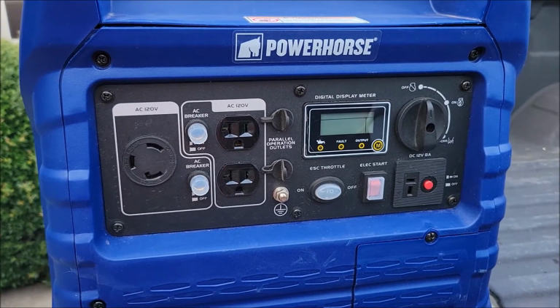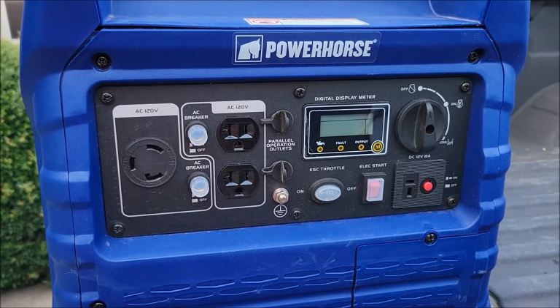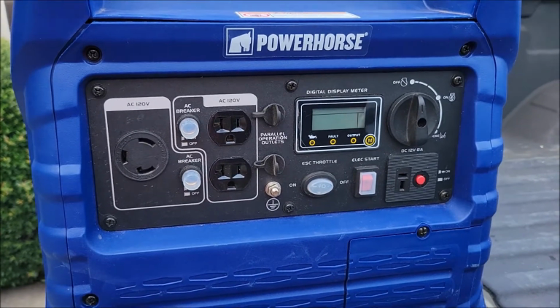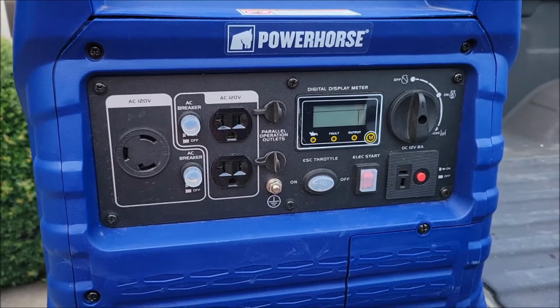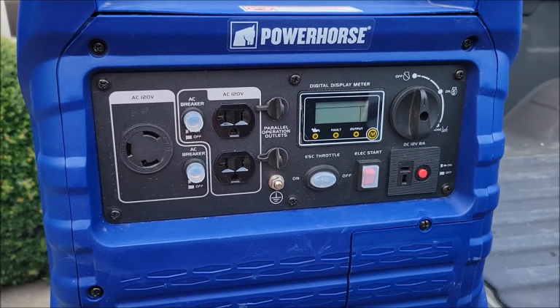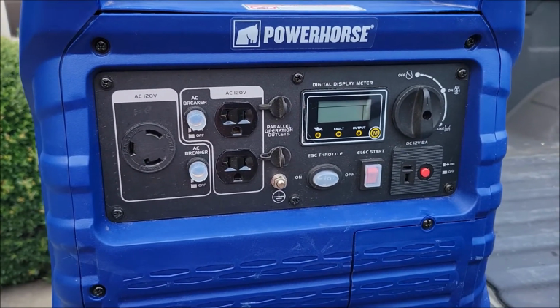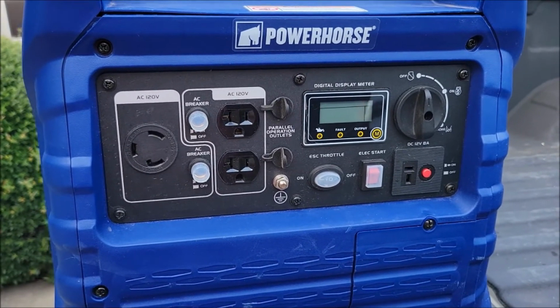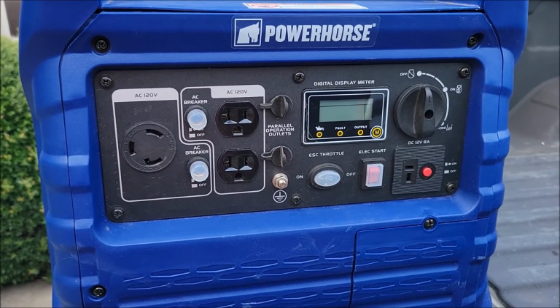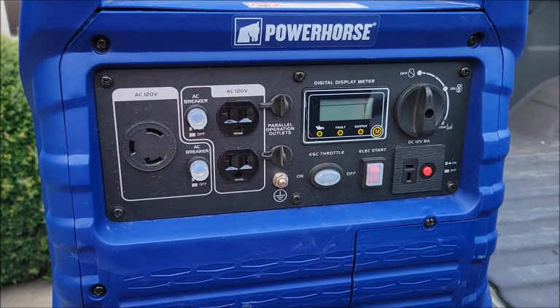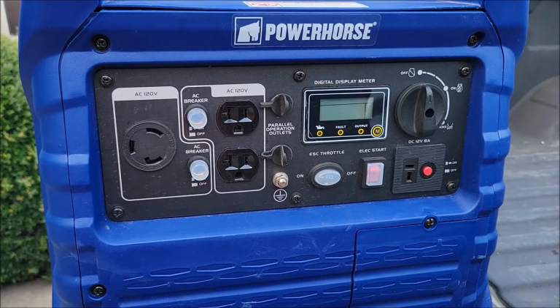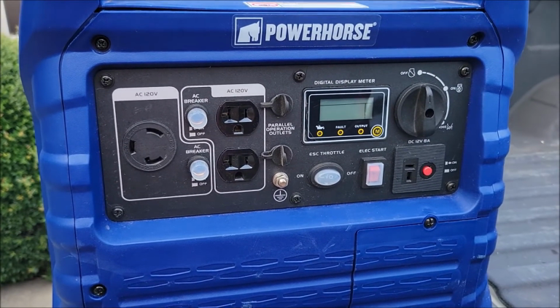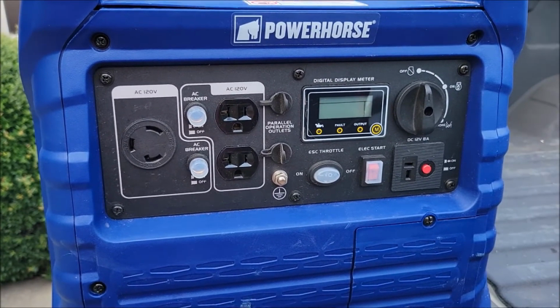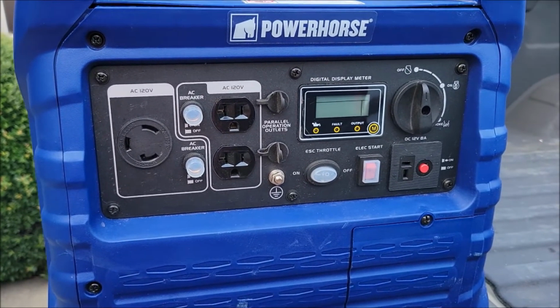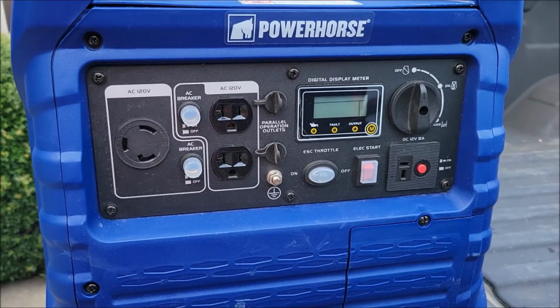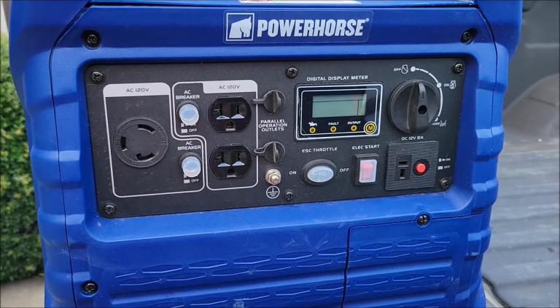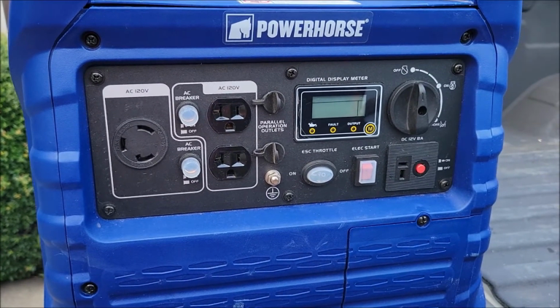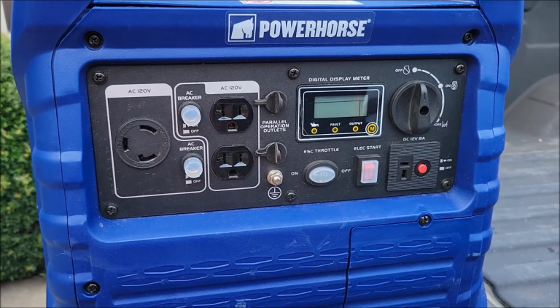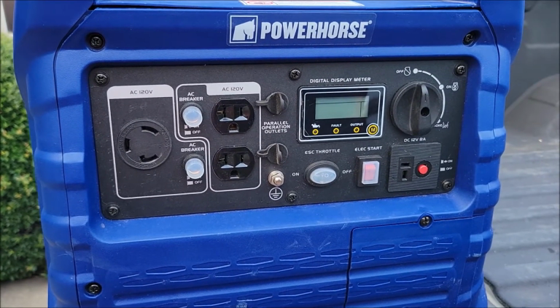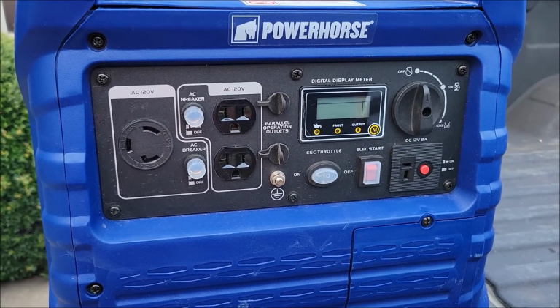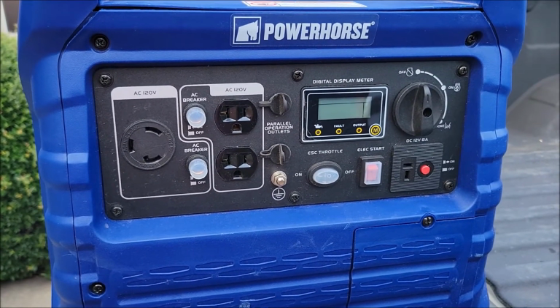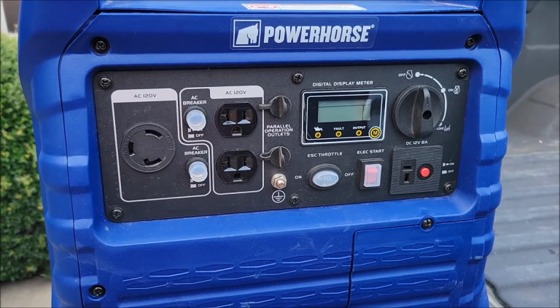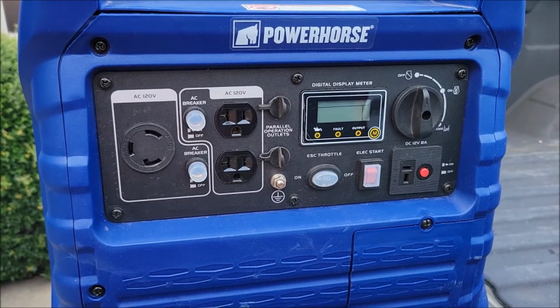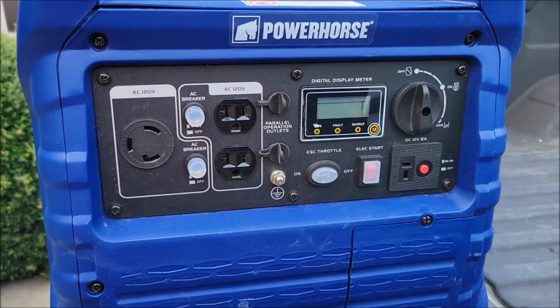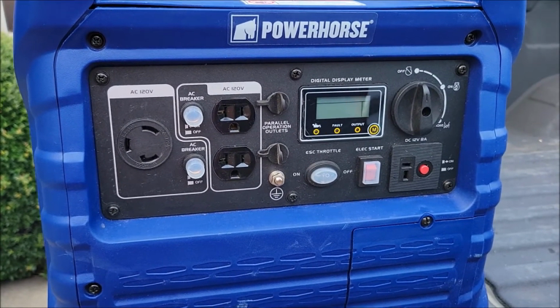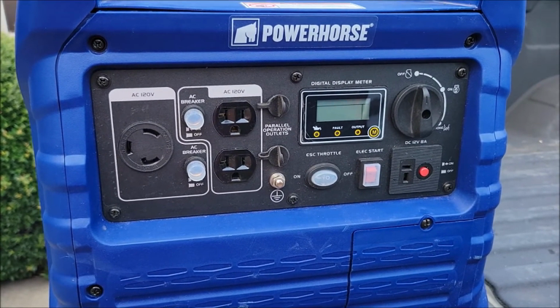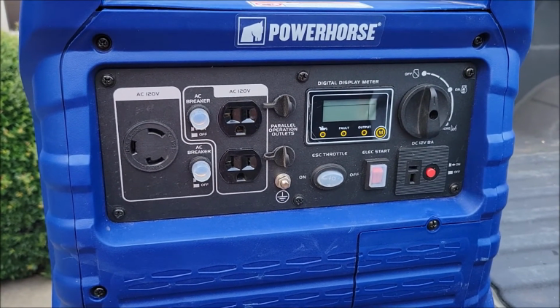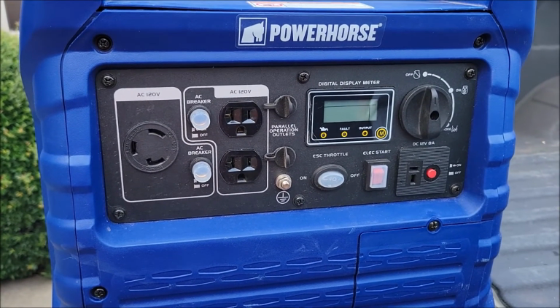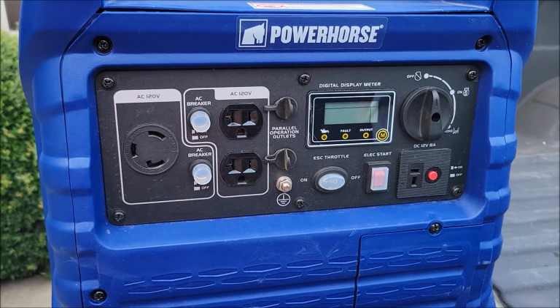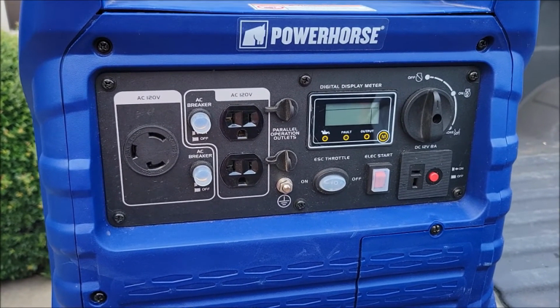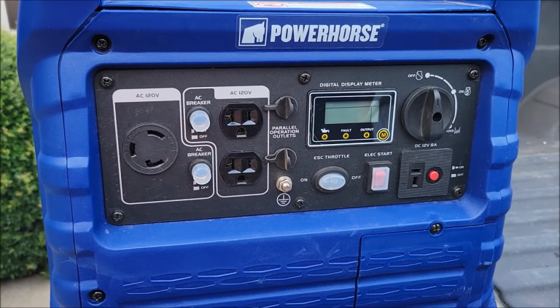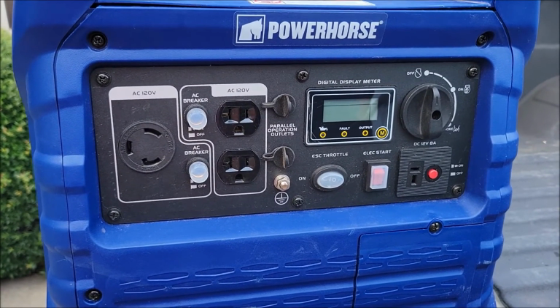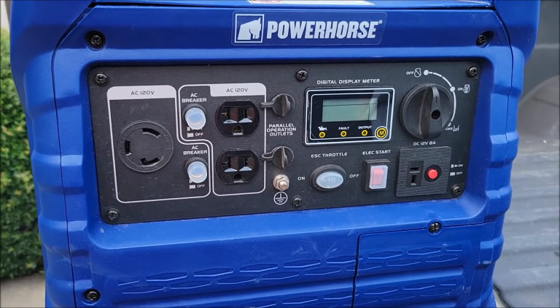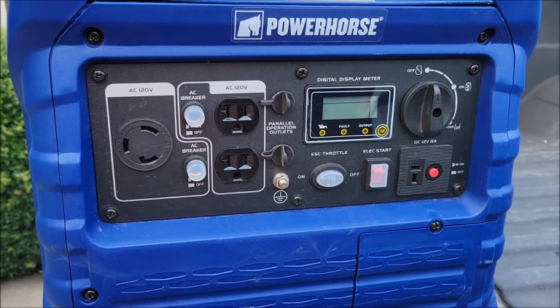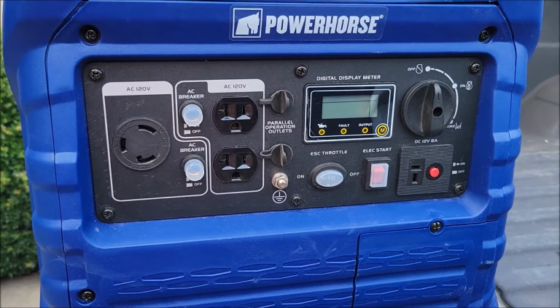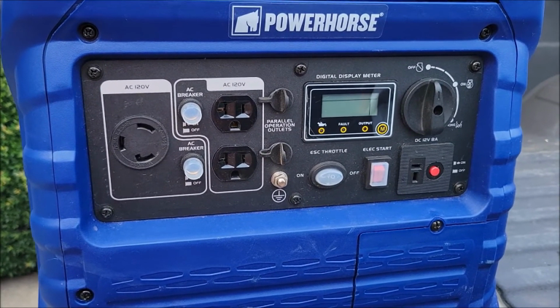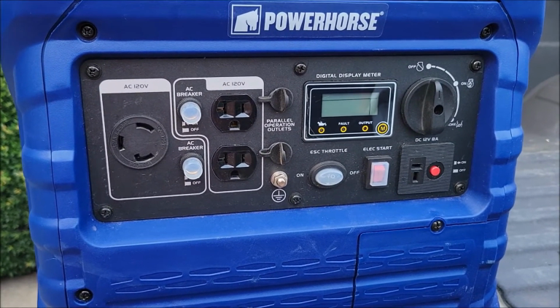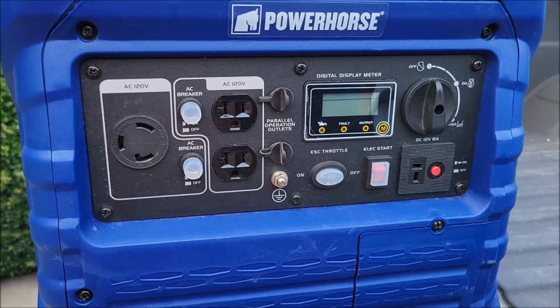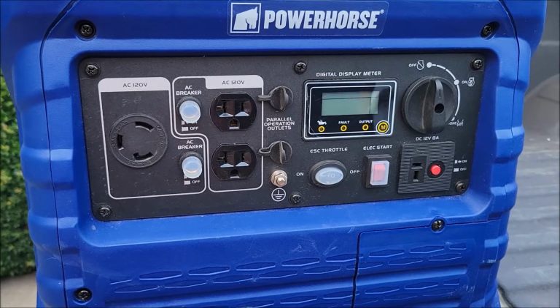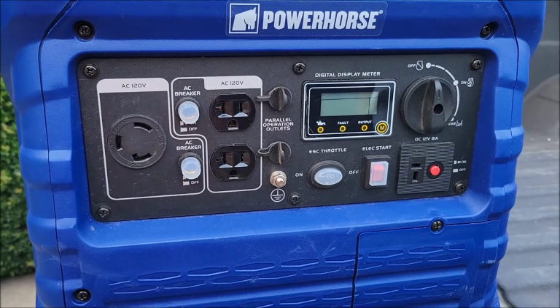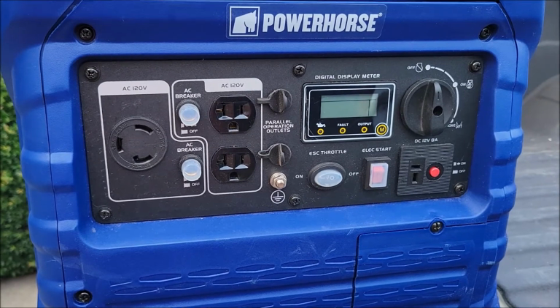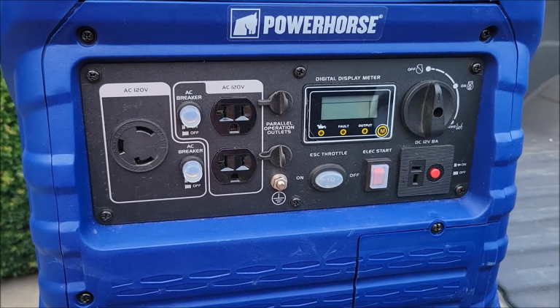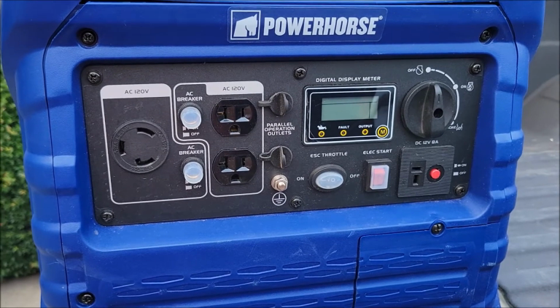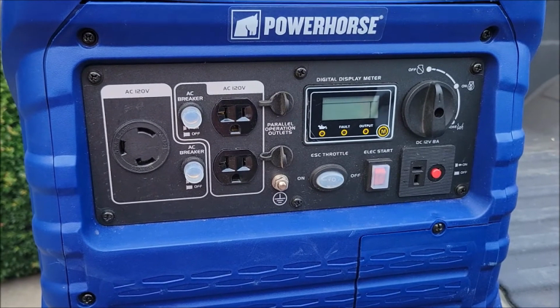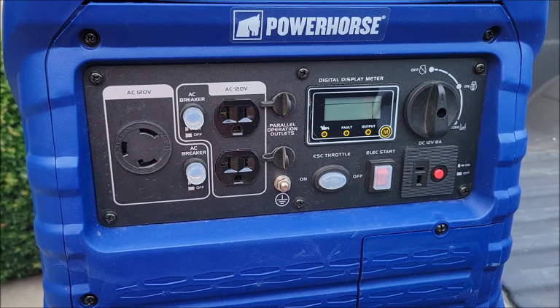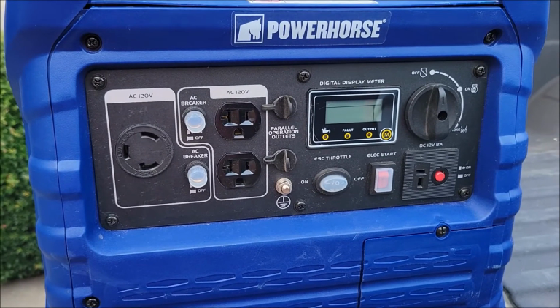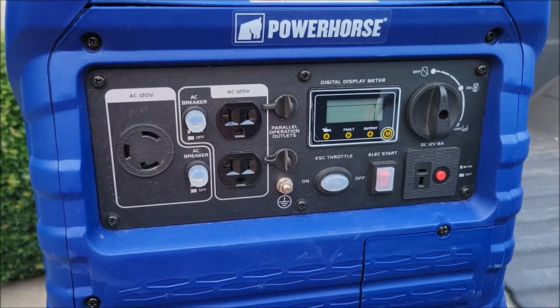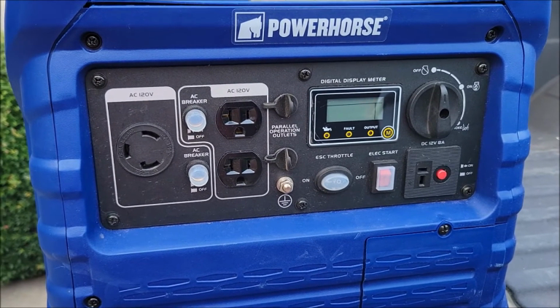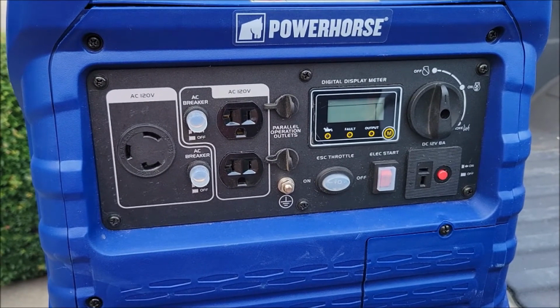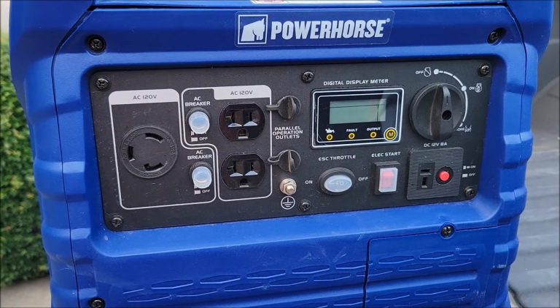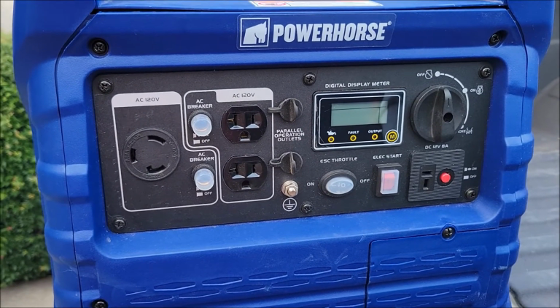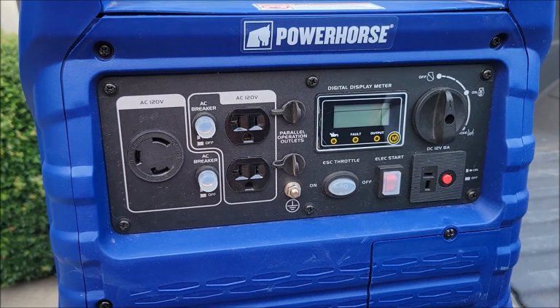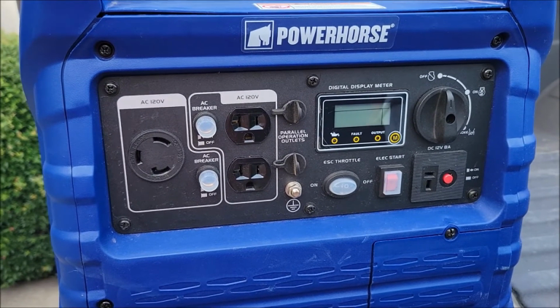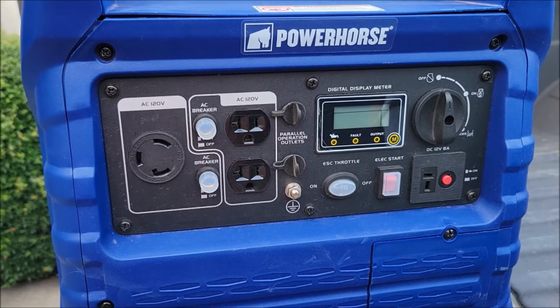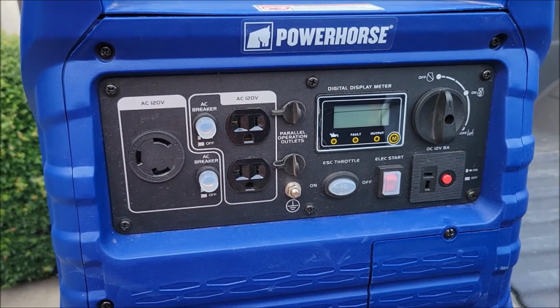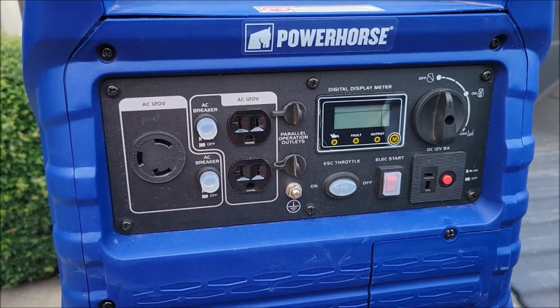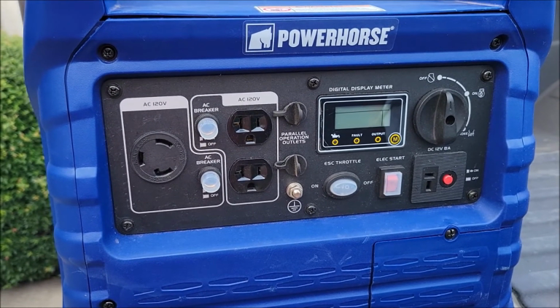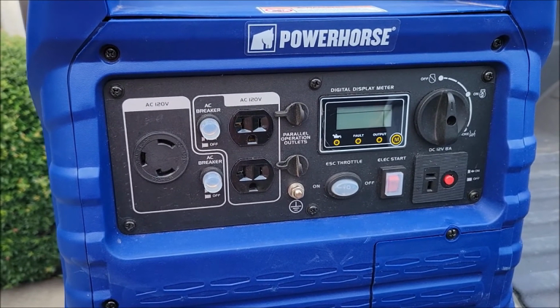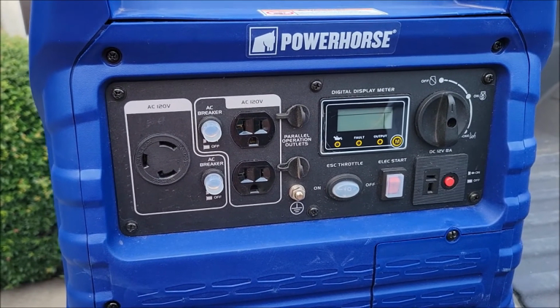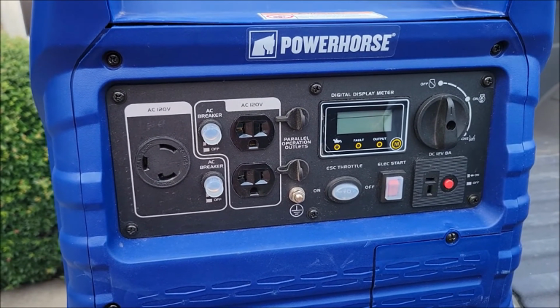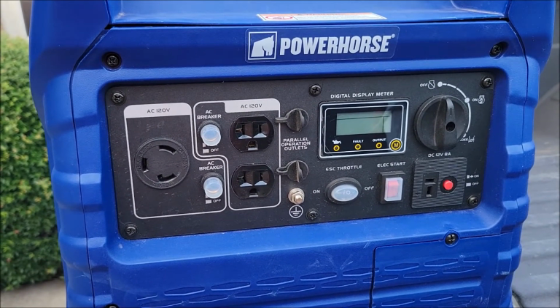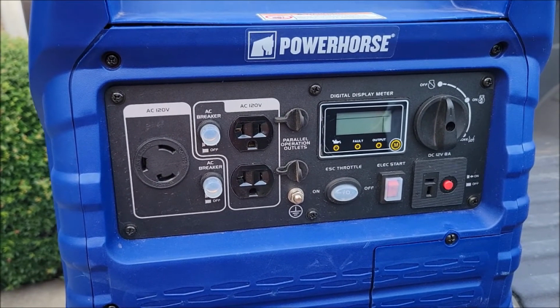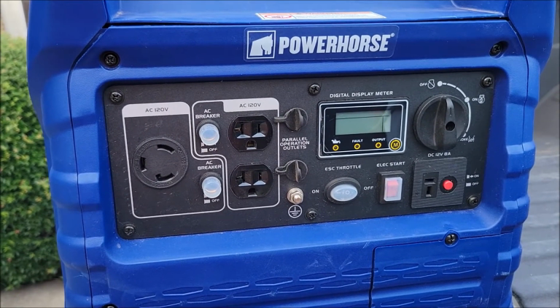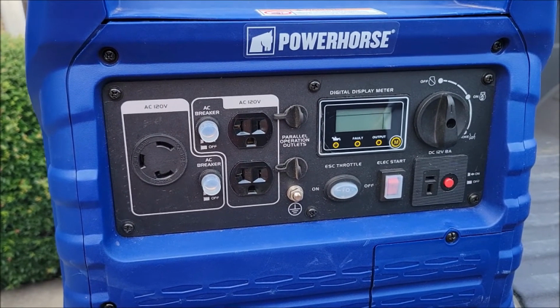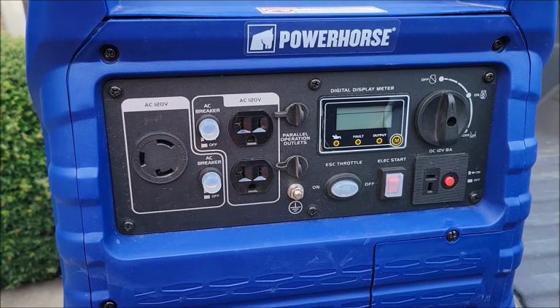I did install that on this unit and it allowed the generator to run, but it didn't run great.